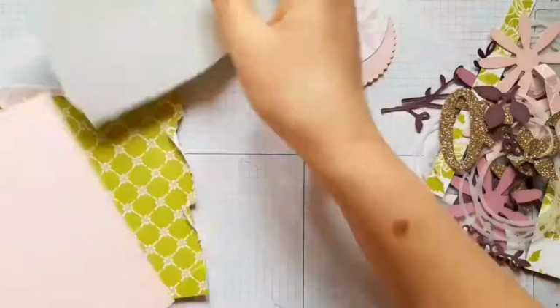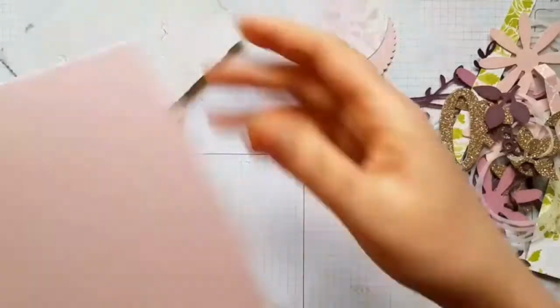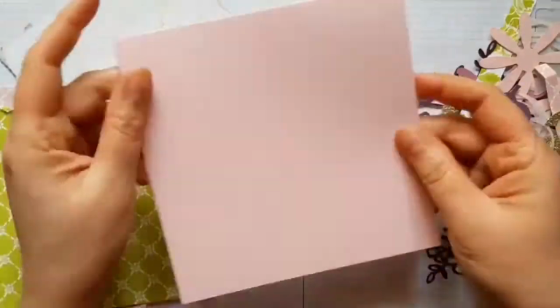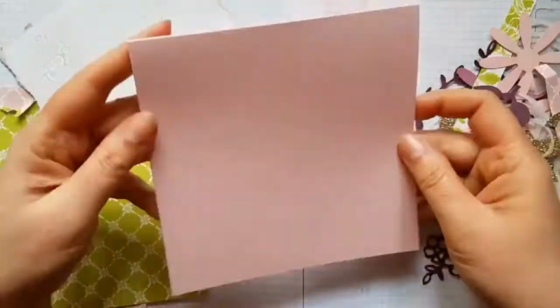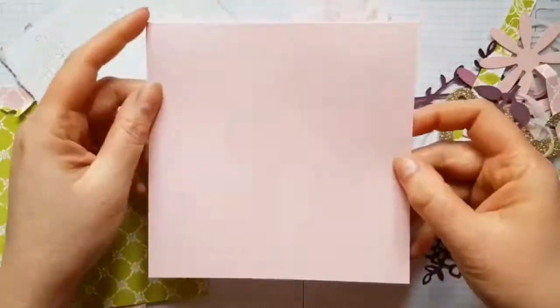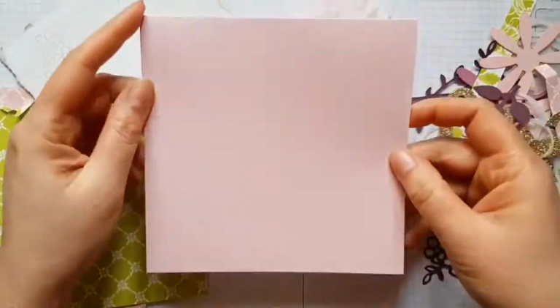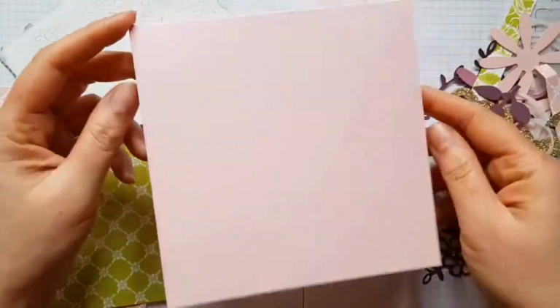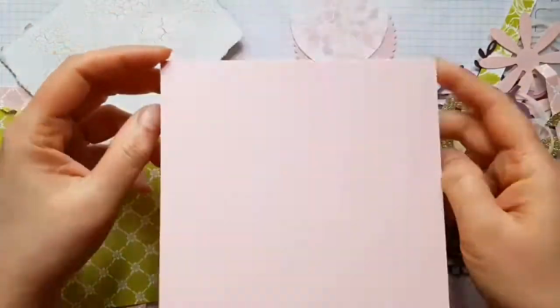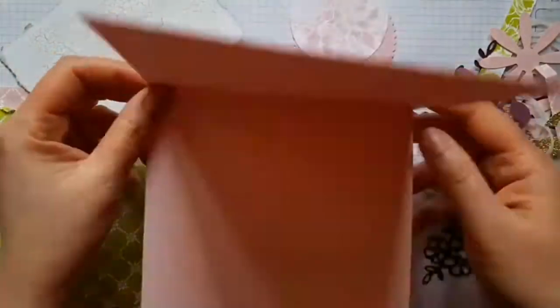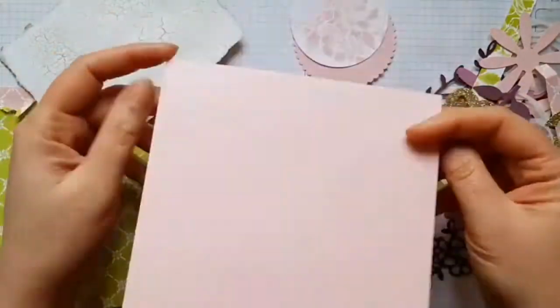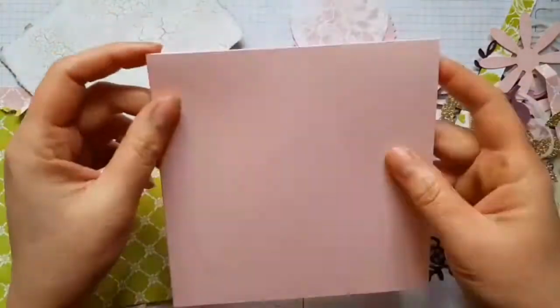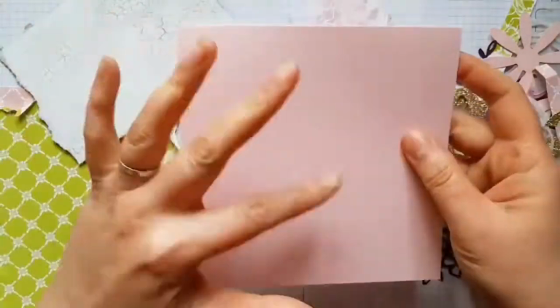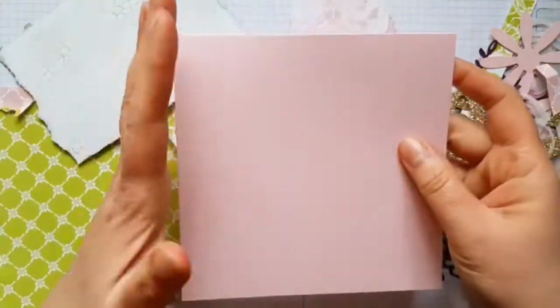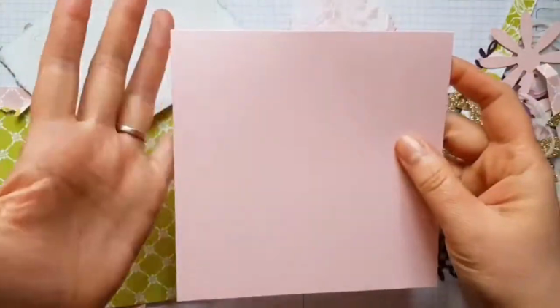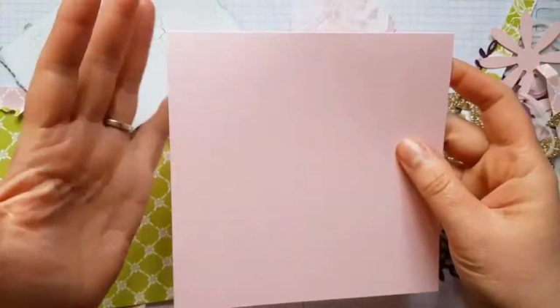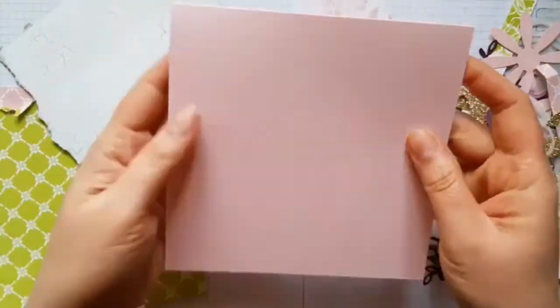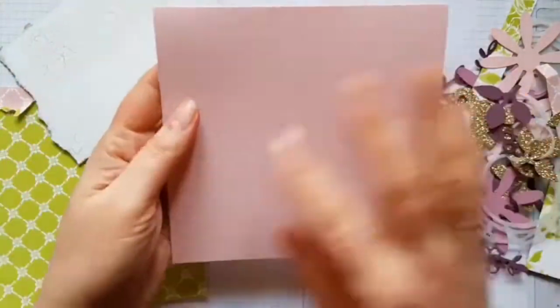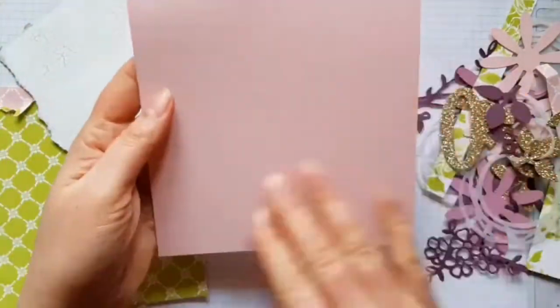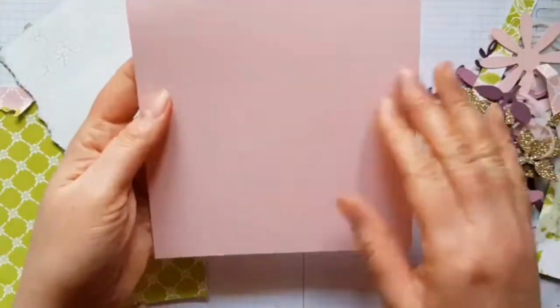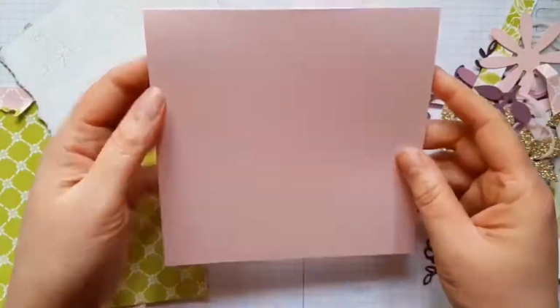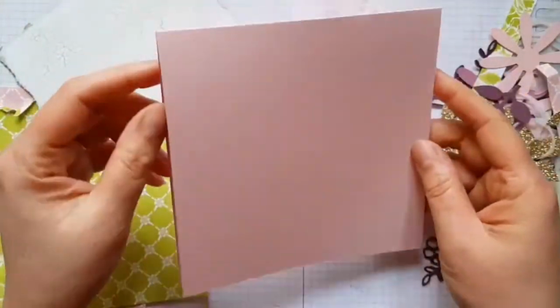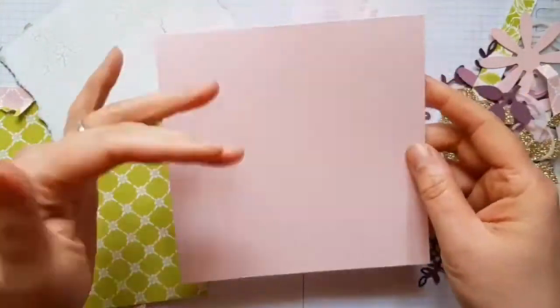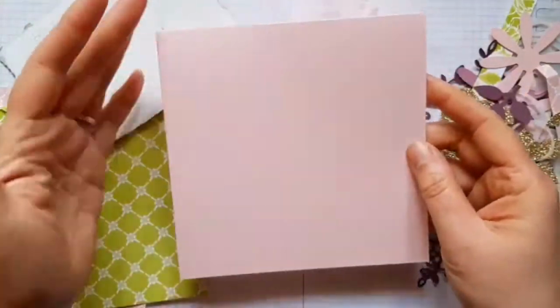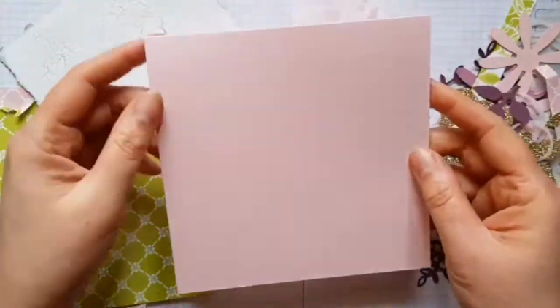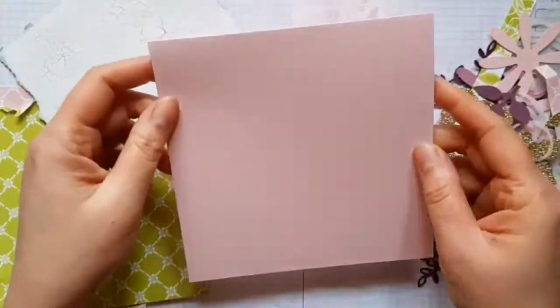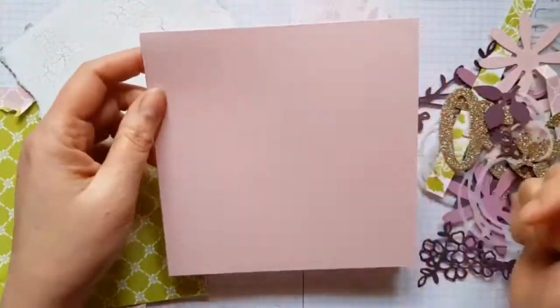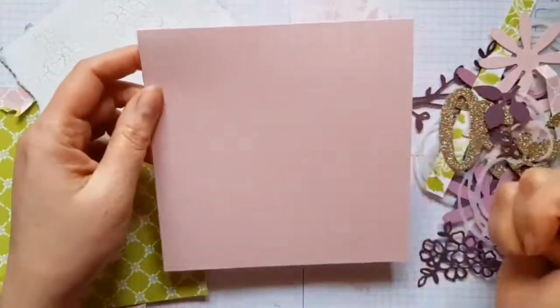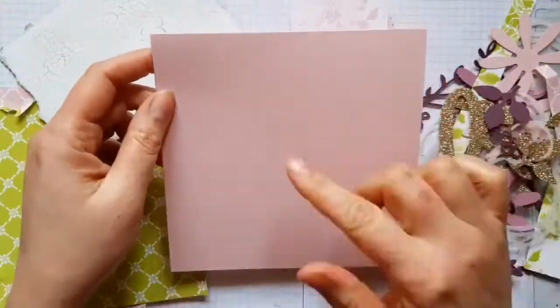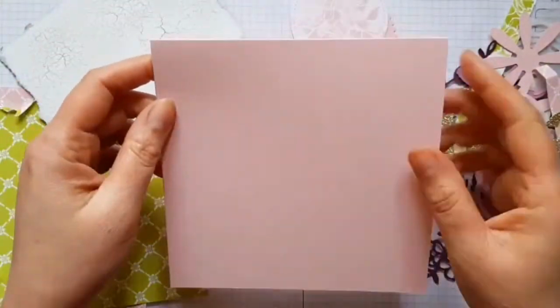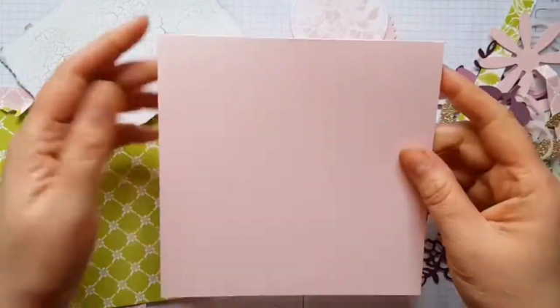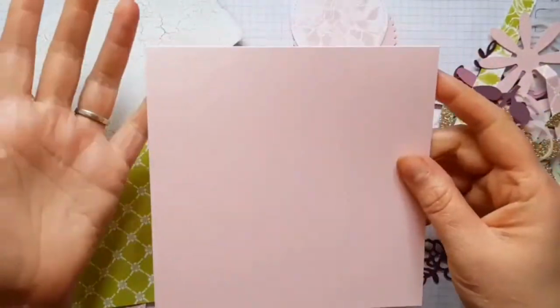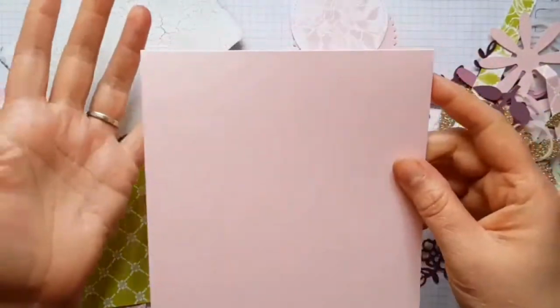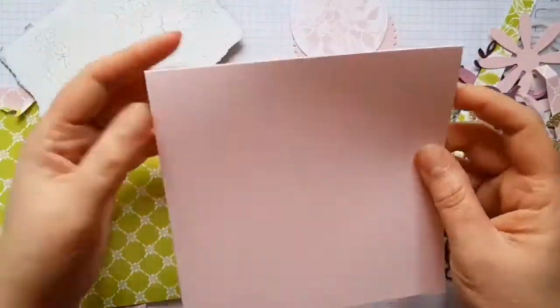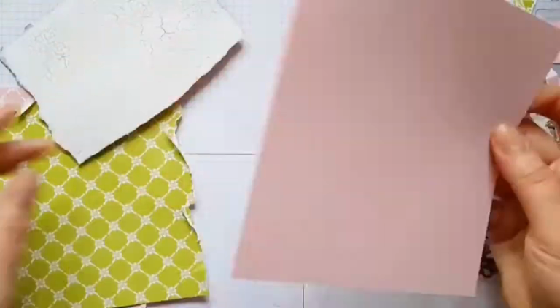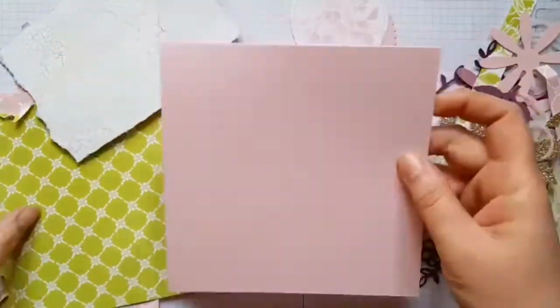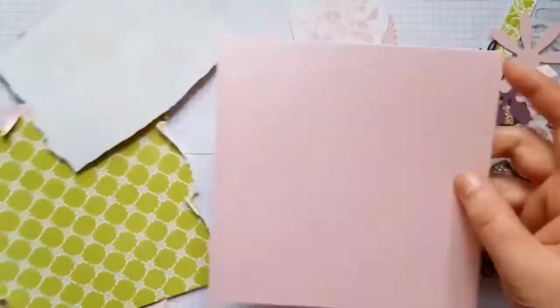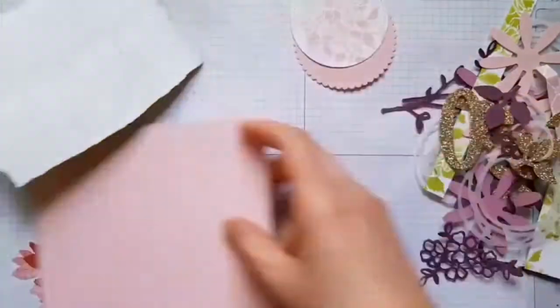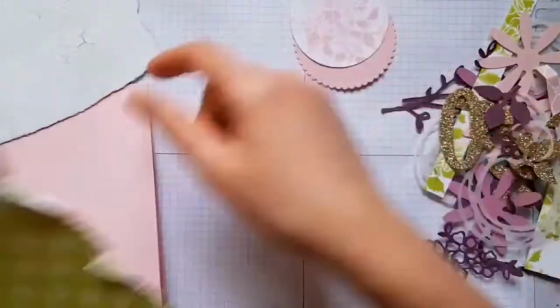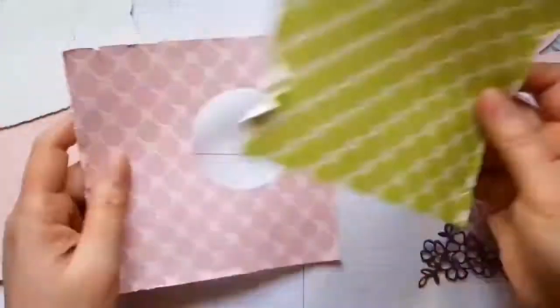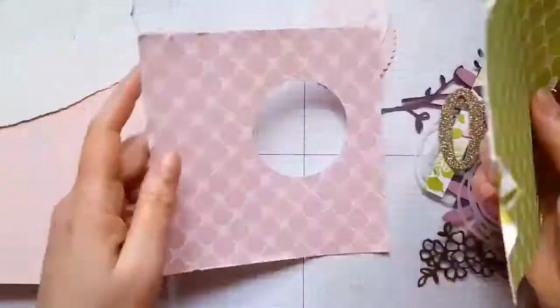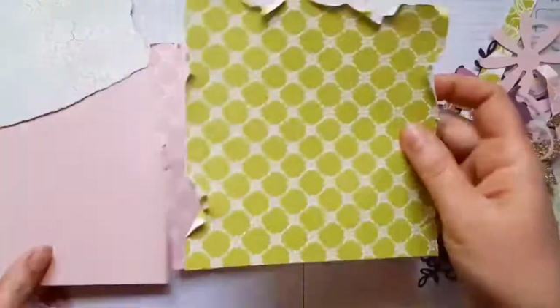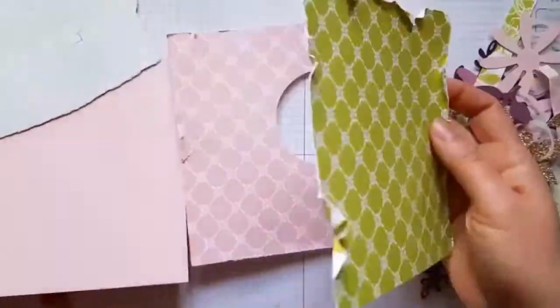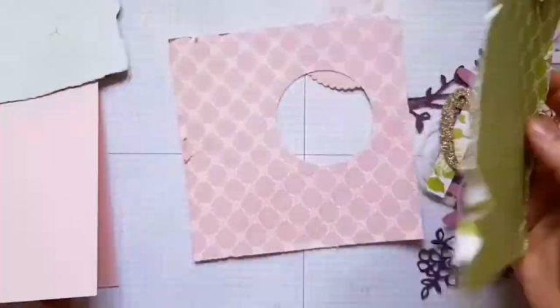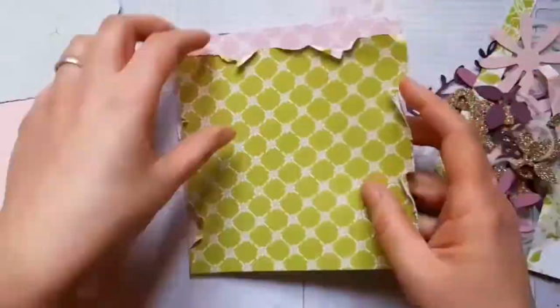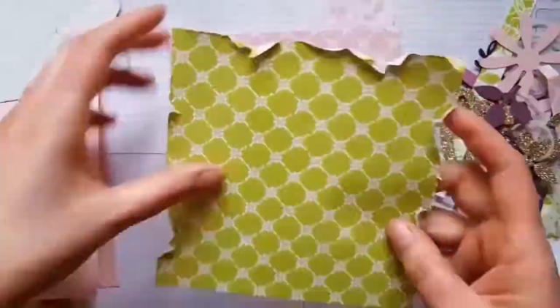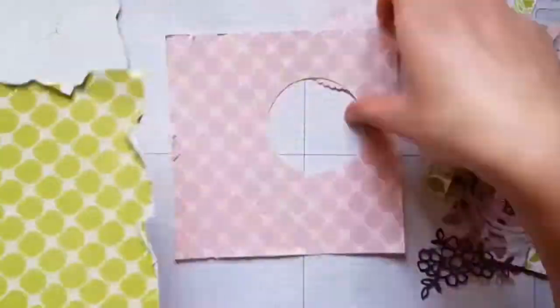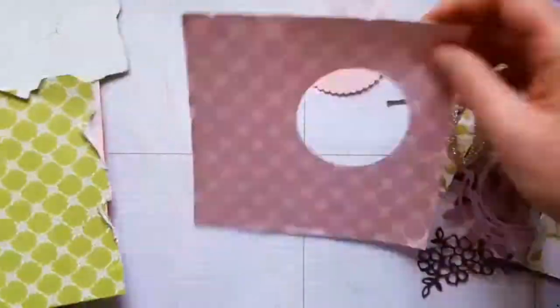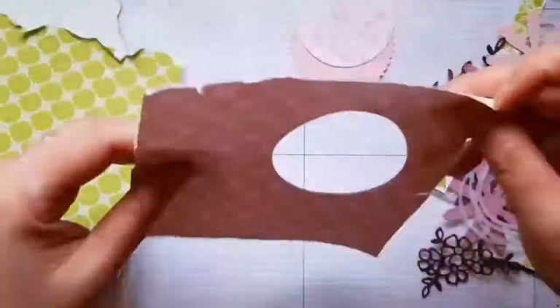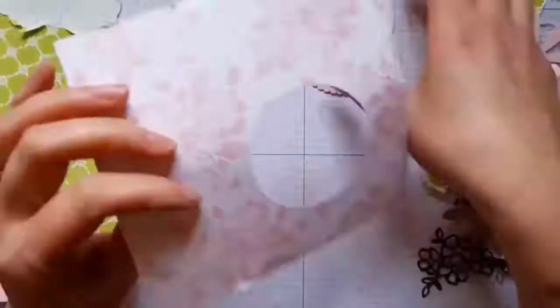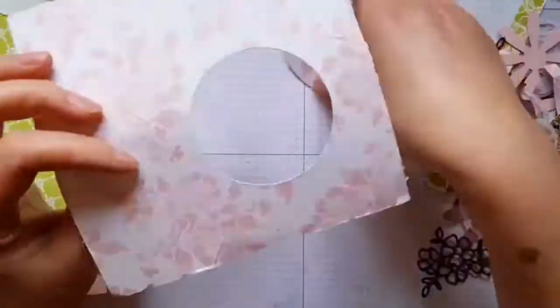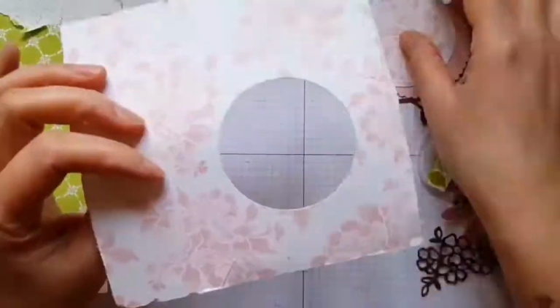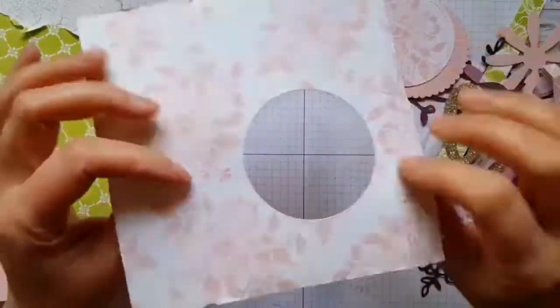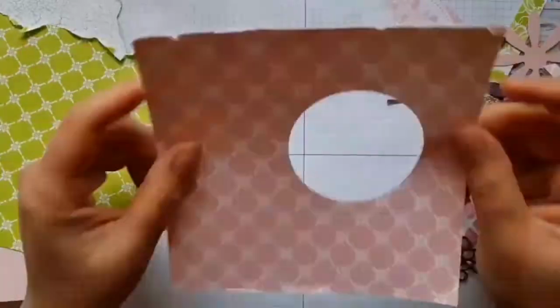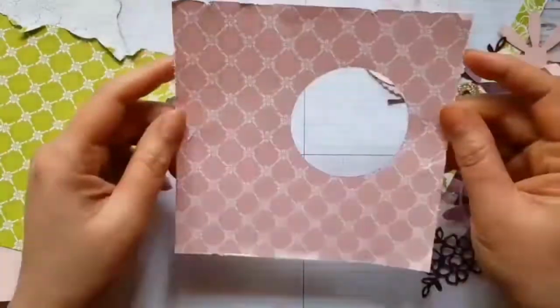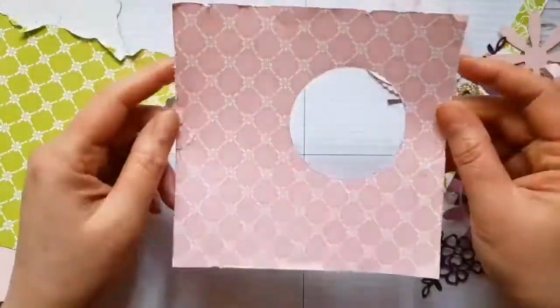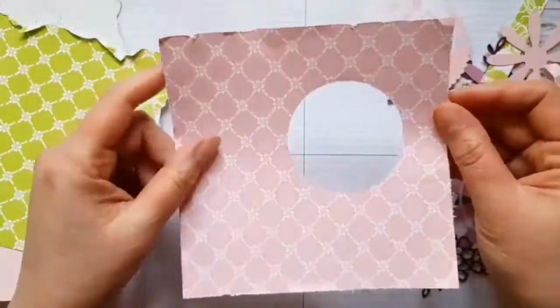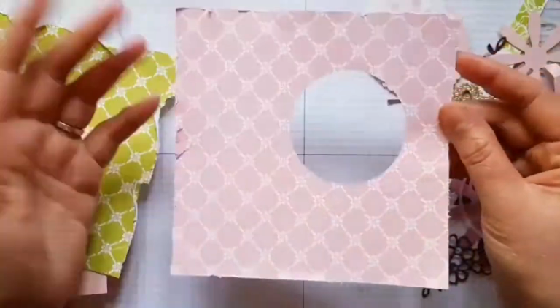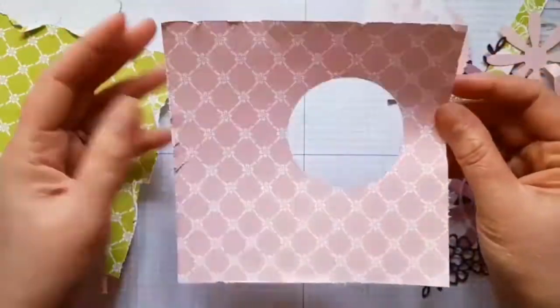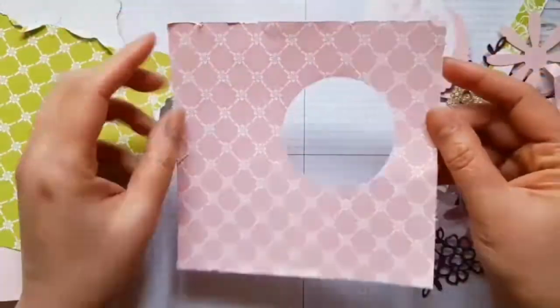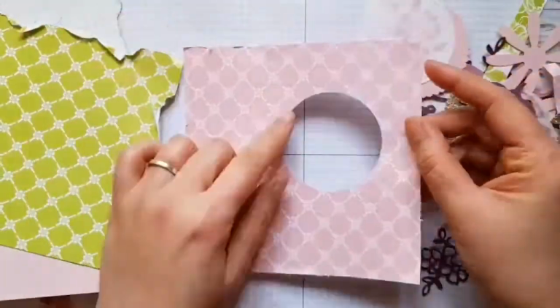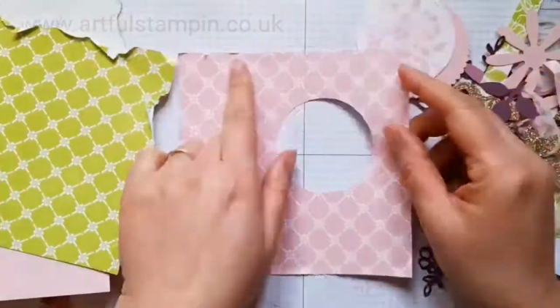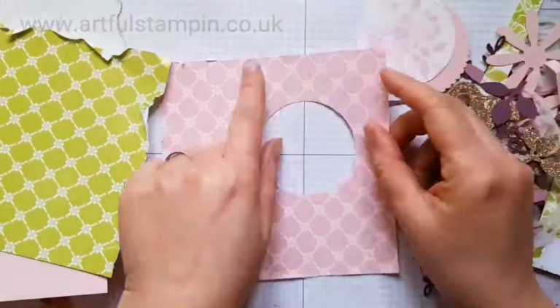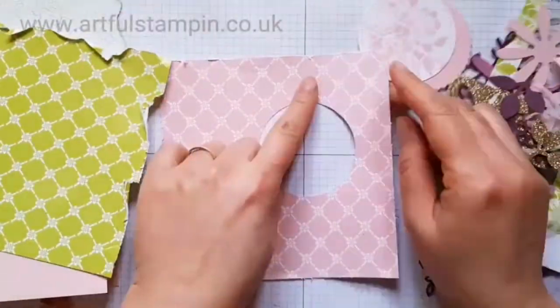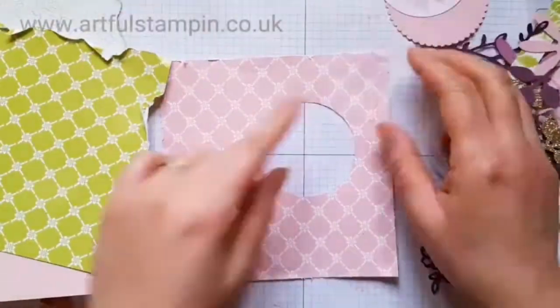Hi there, it's Ruth at Artful Stampin'. This card was made a little while ago — I was commissioned to make a 20th birthday card.